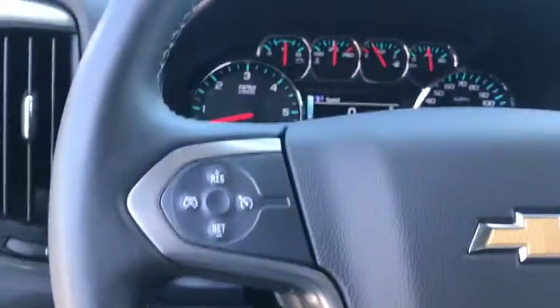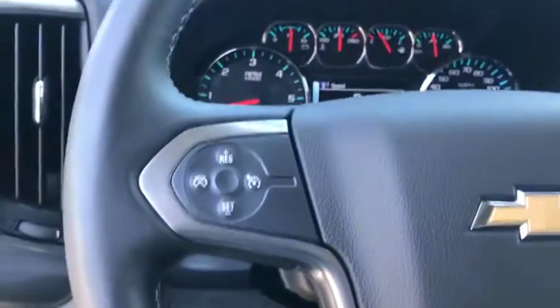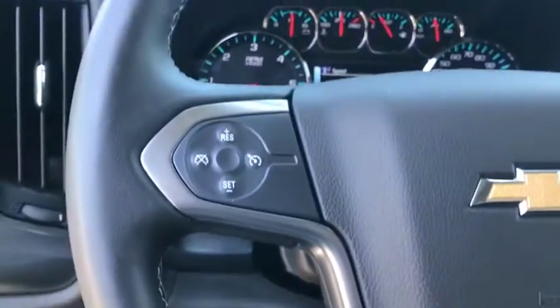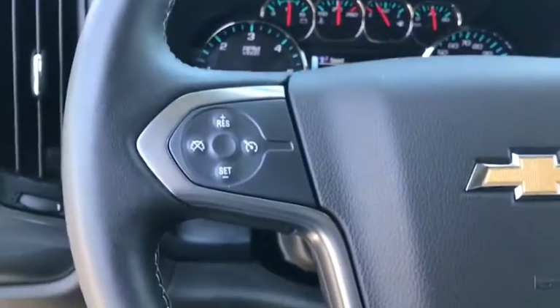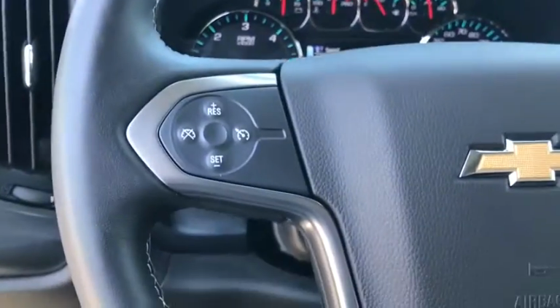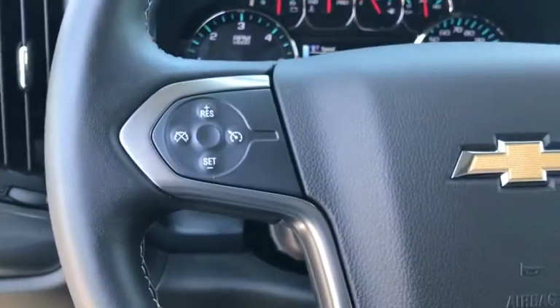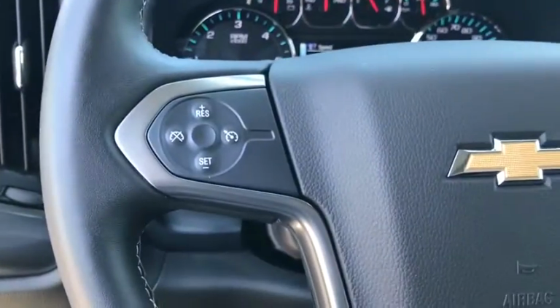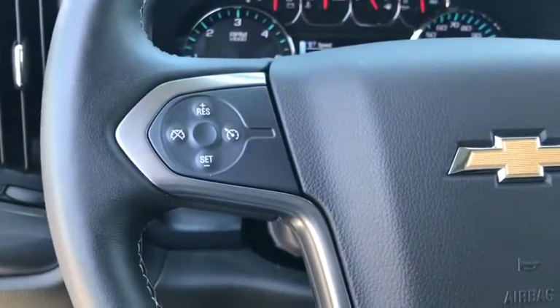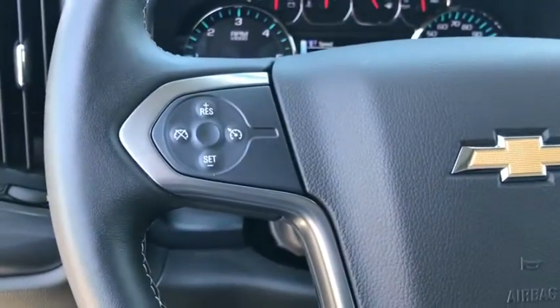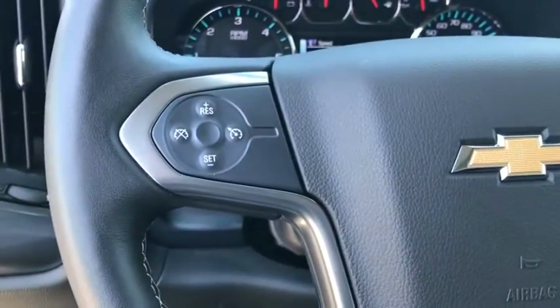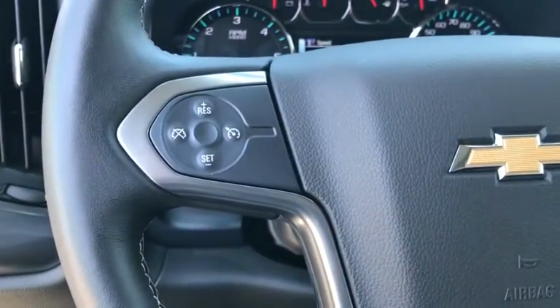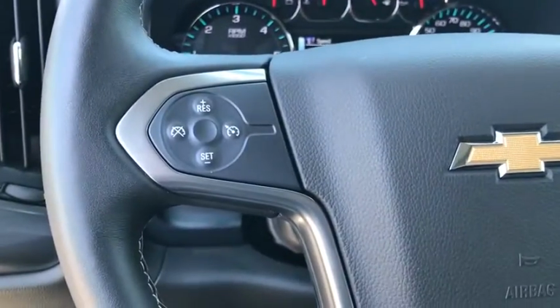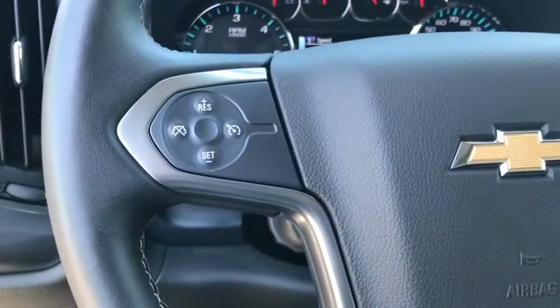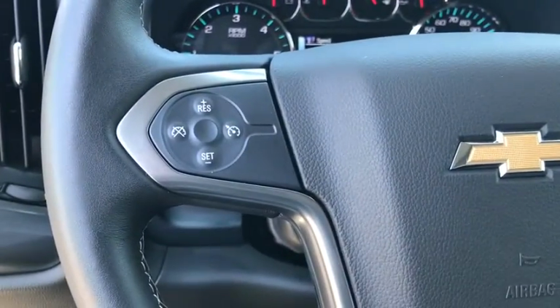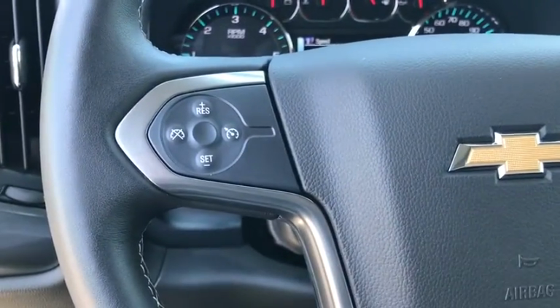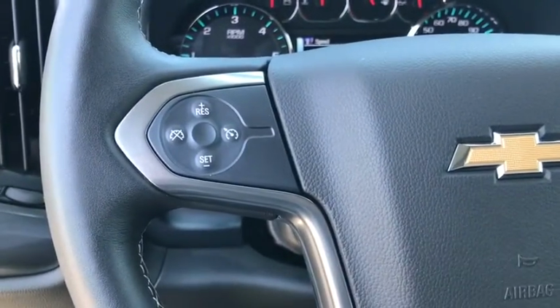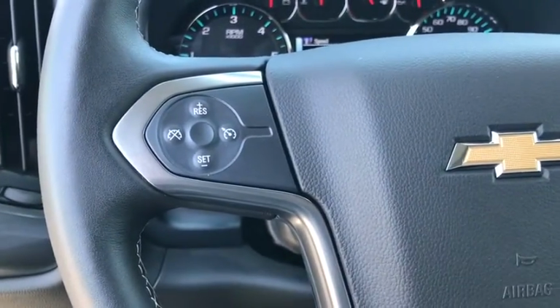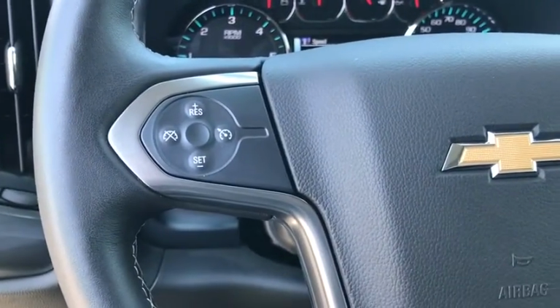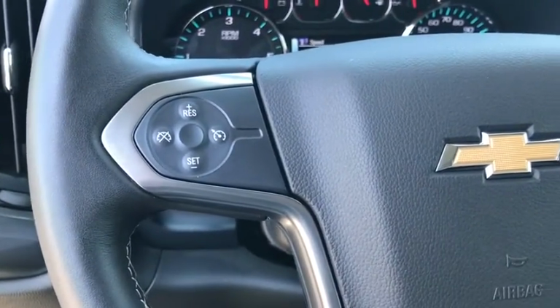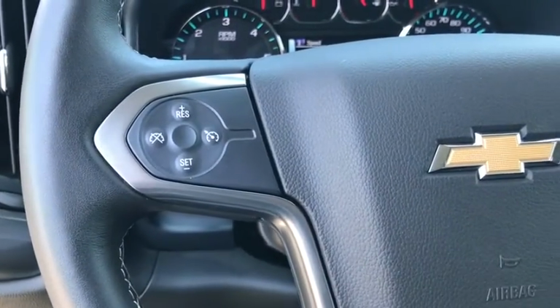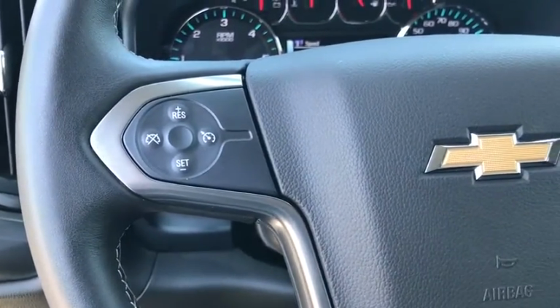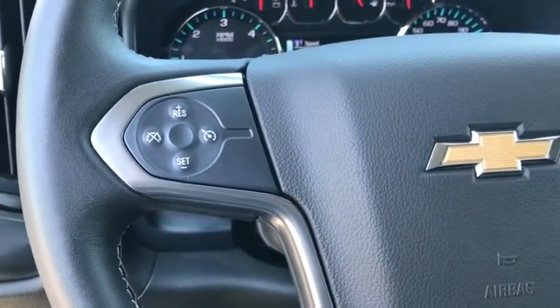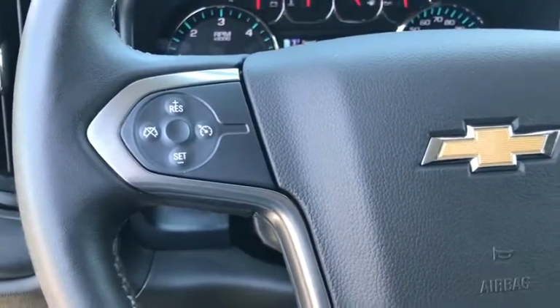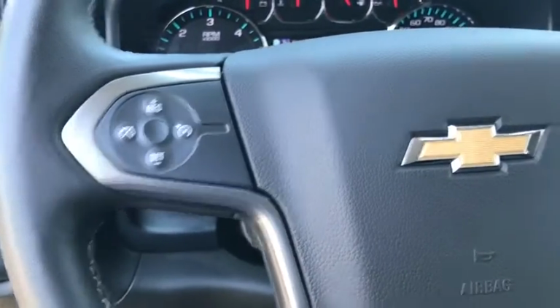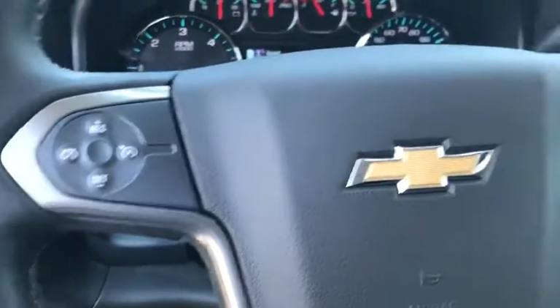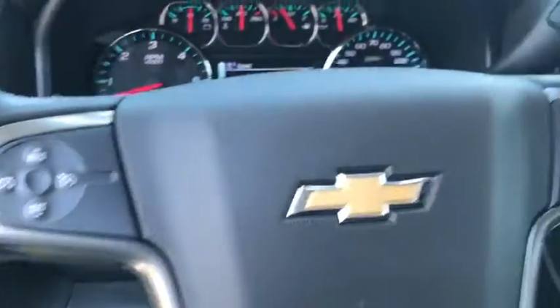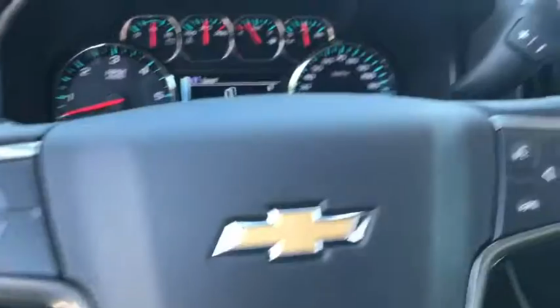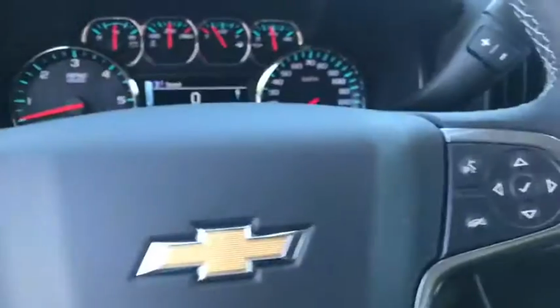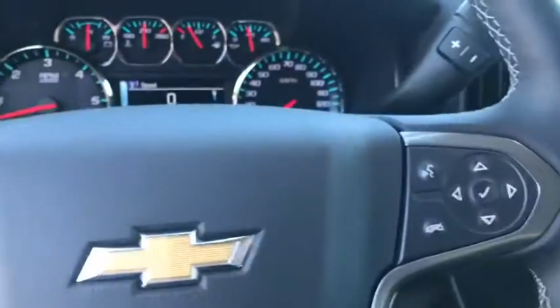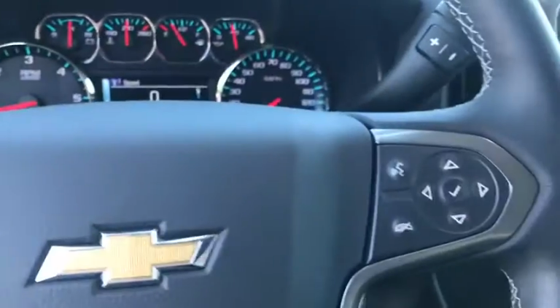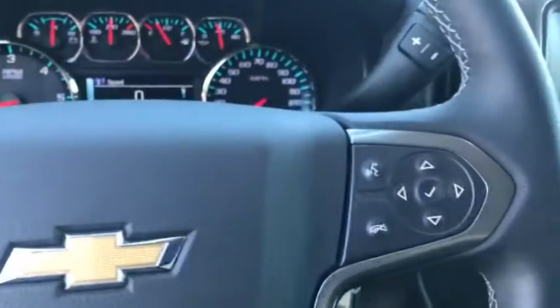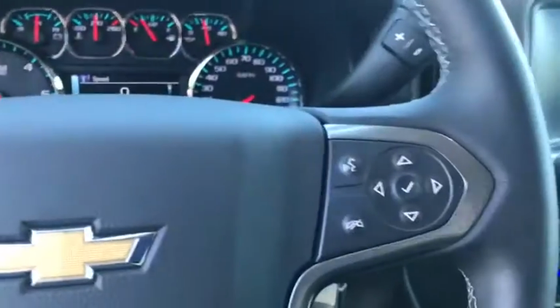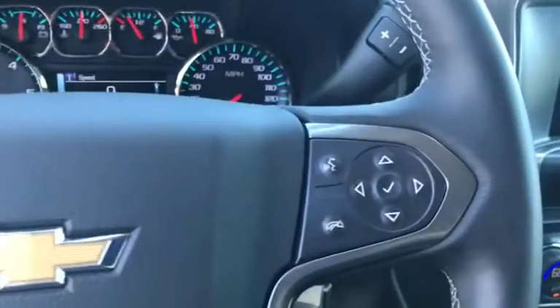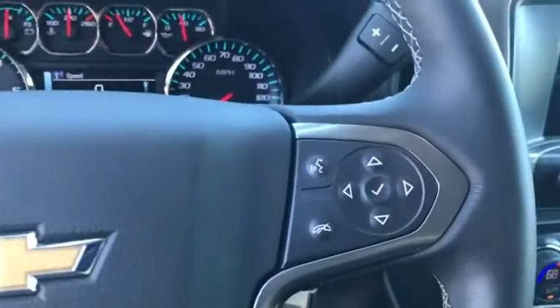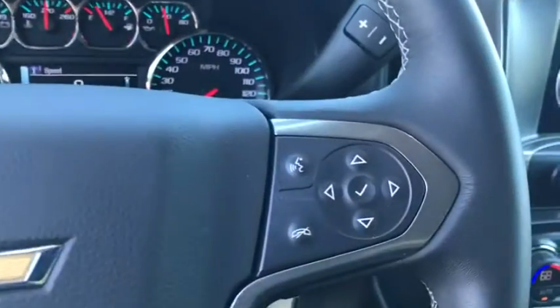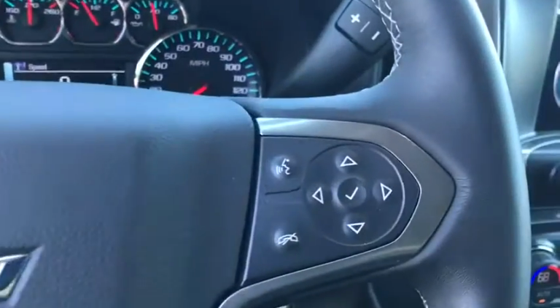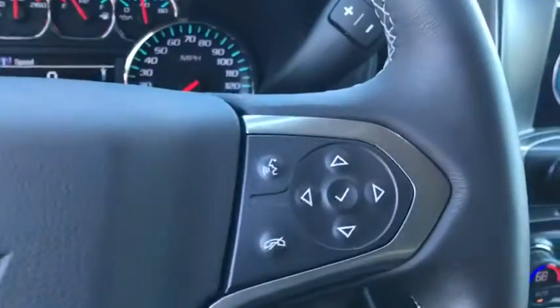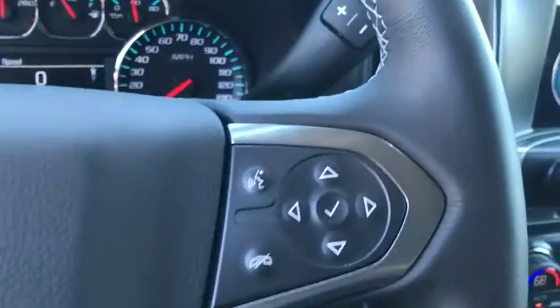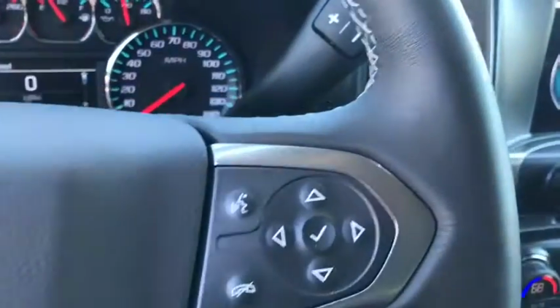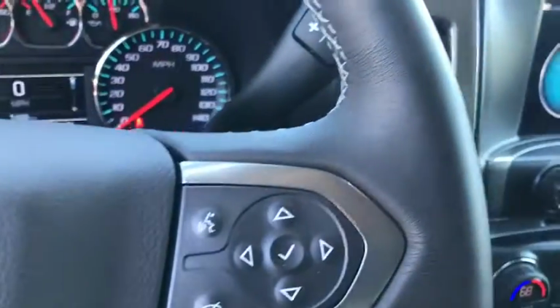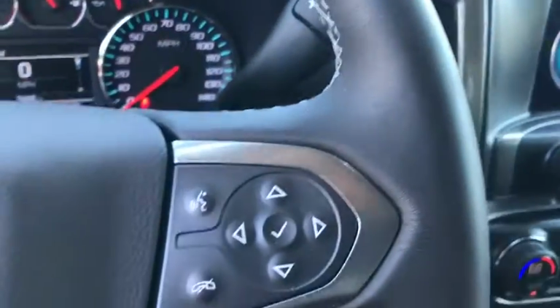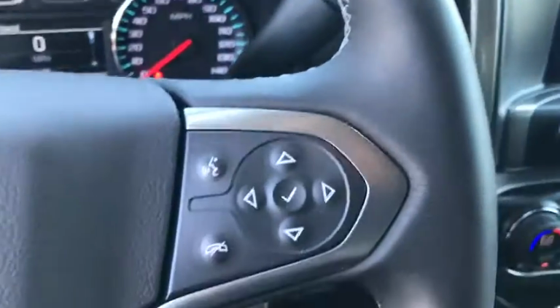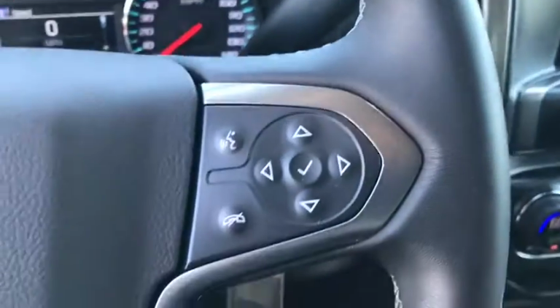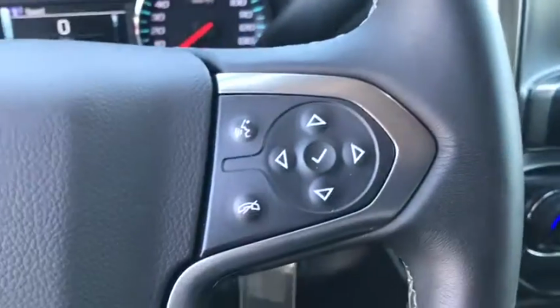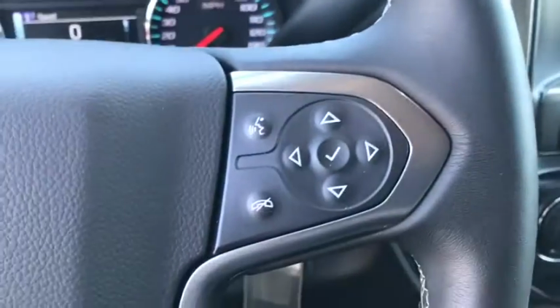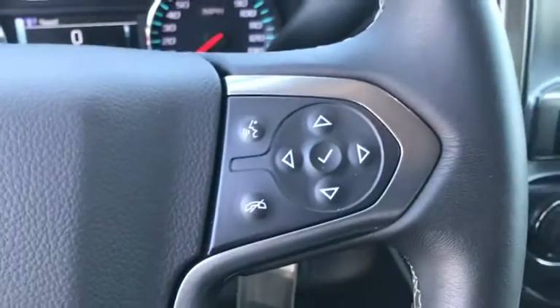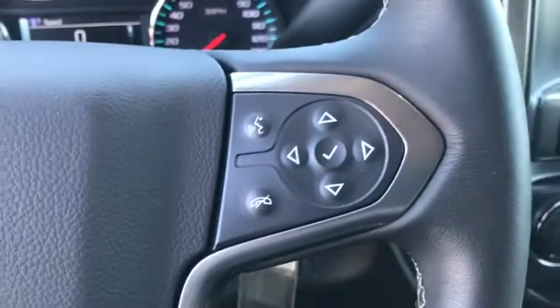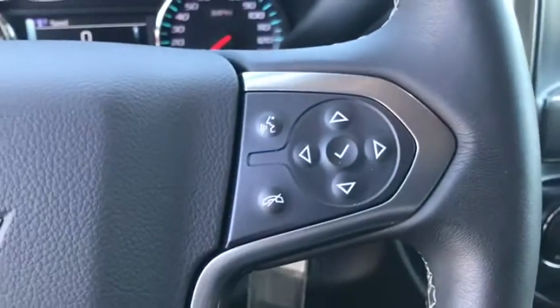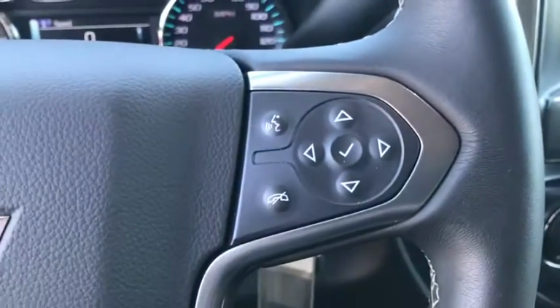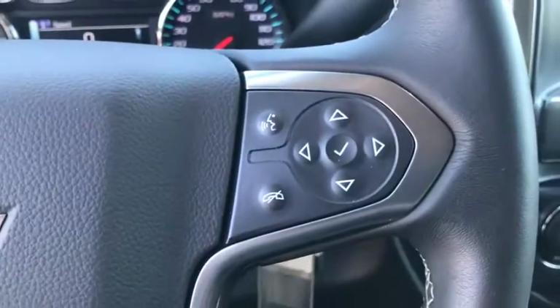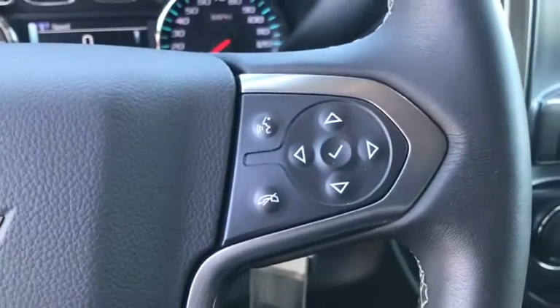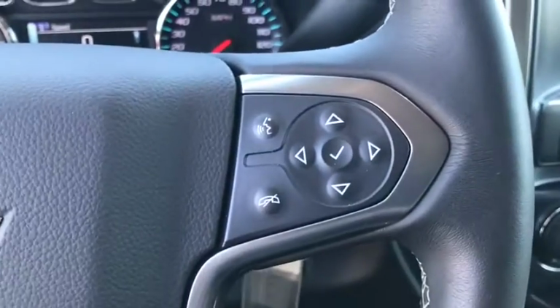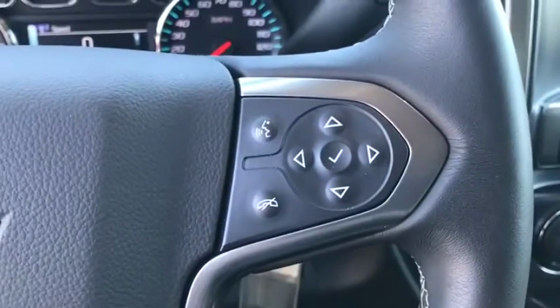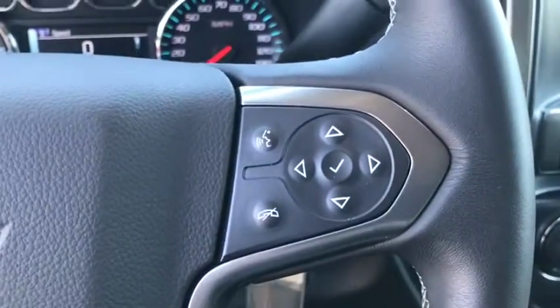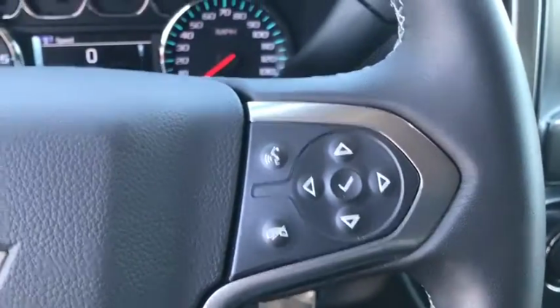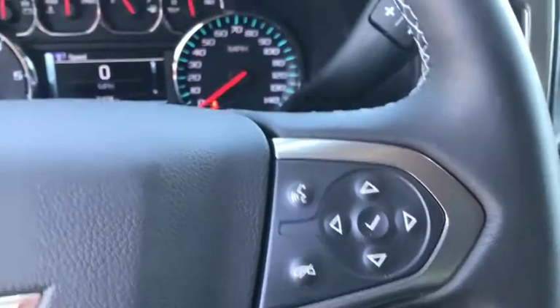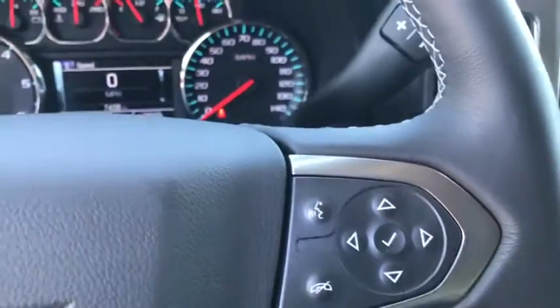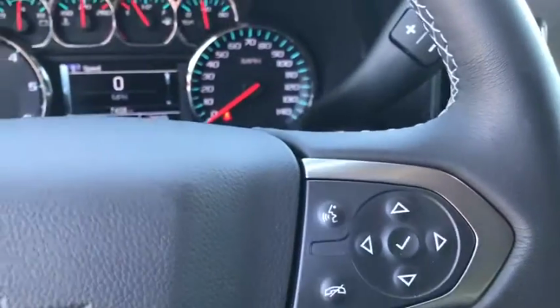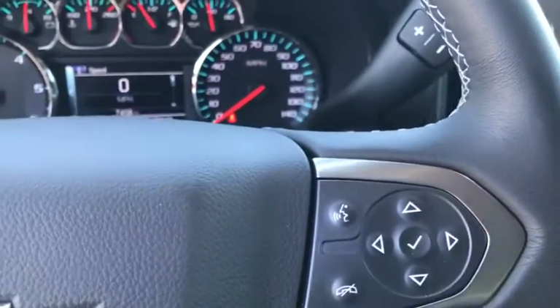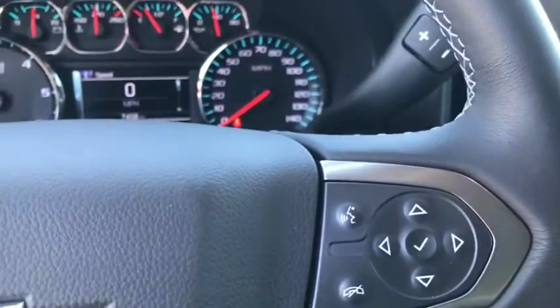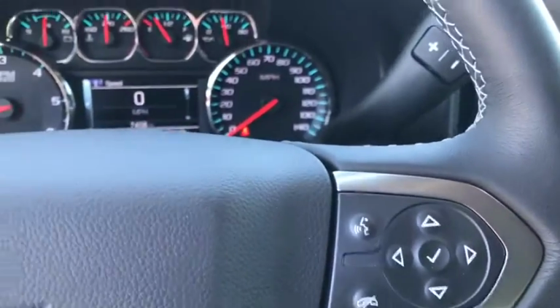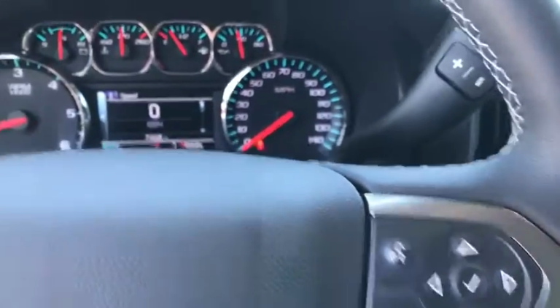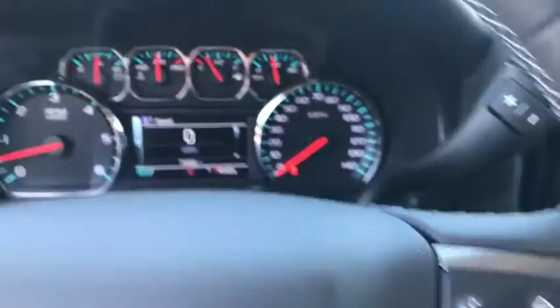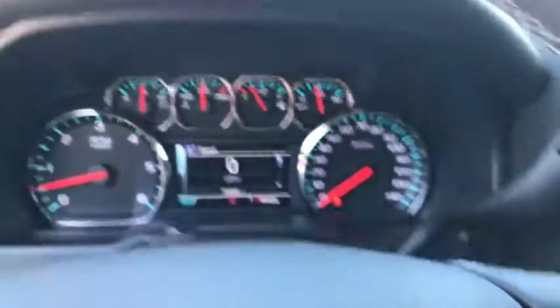This vehicle has less than 8,000 miles. Here are some of this vehicle's great options: traction control,